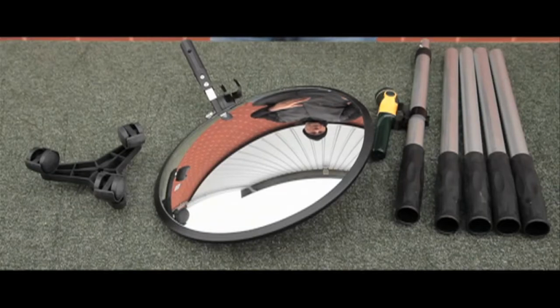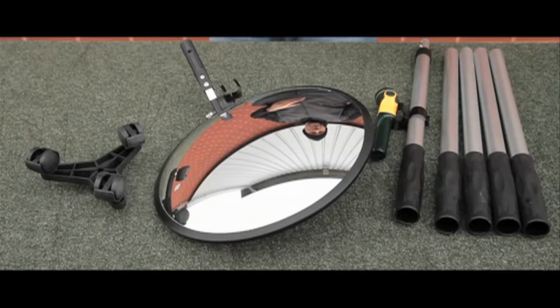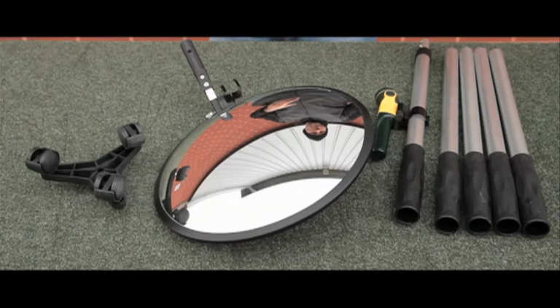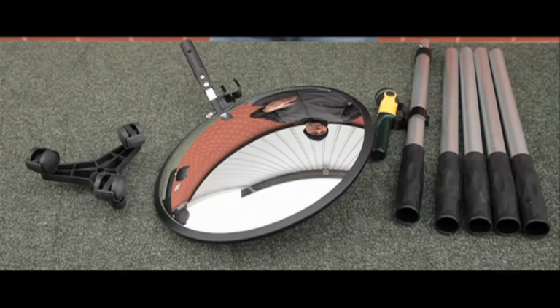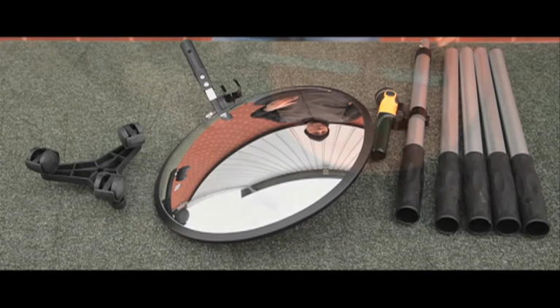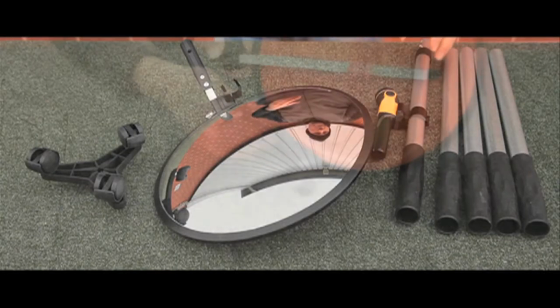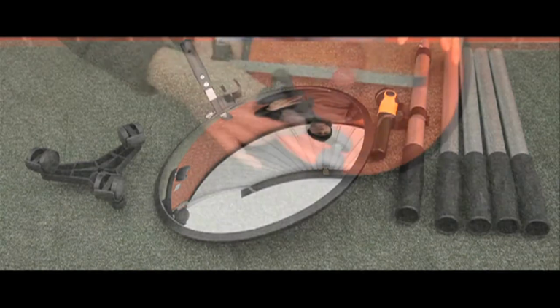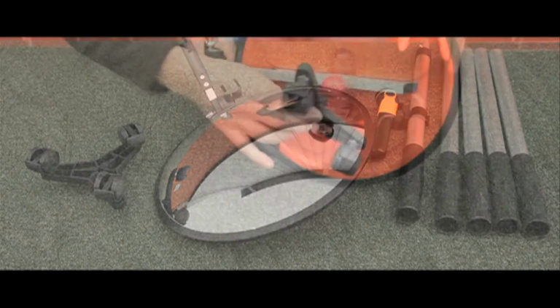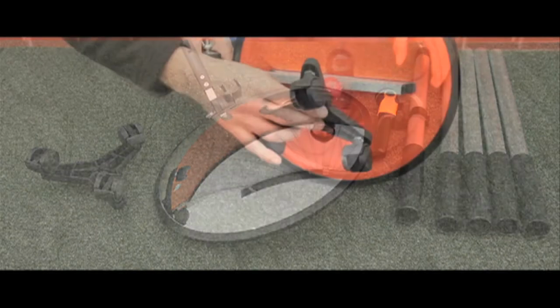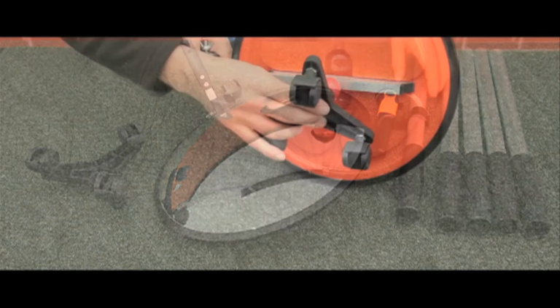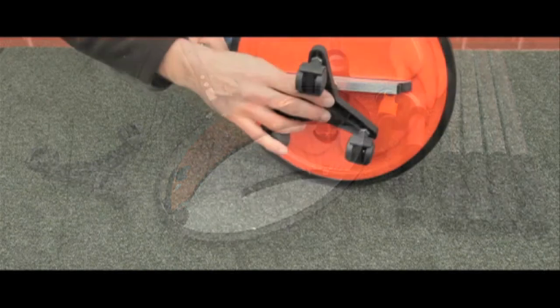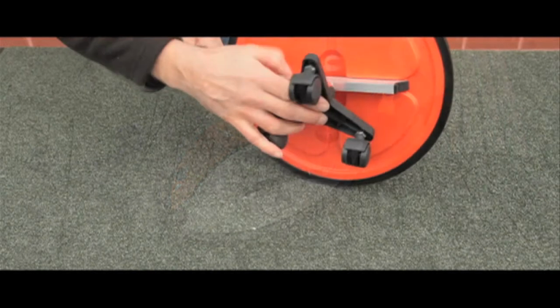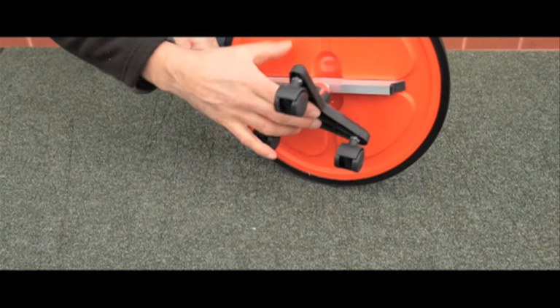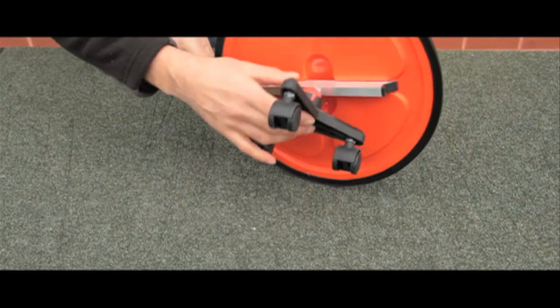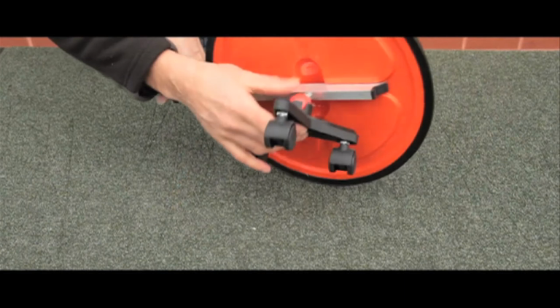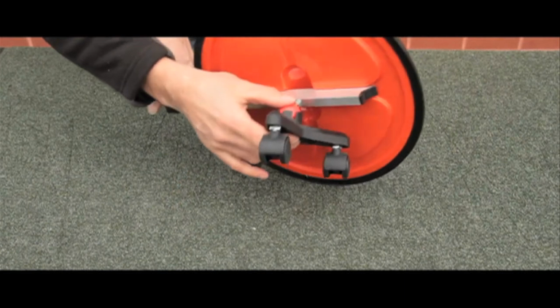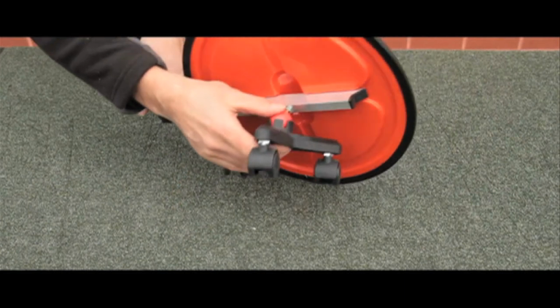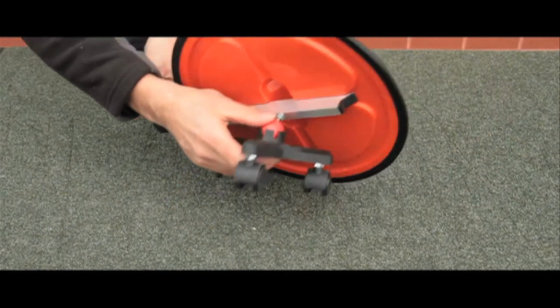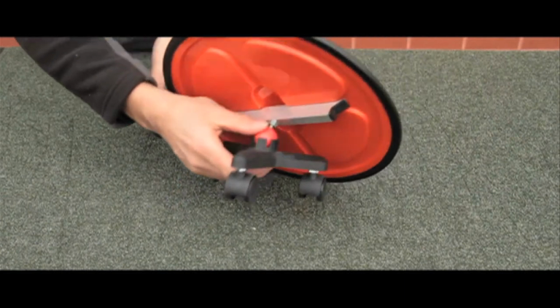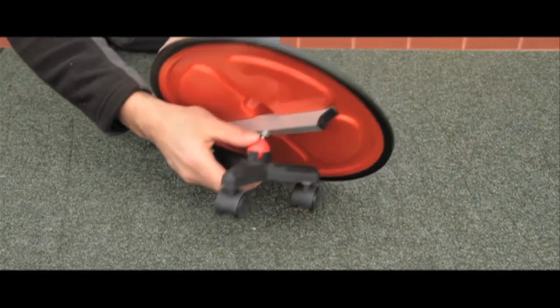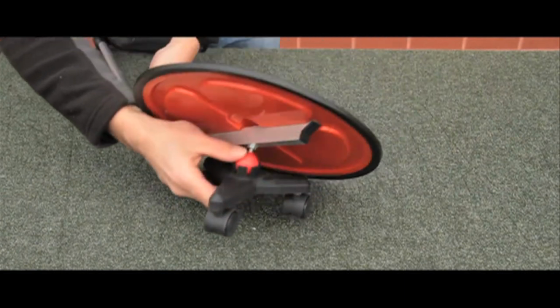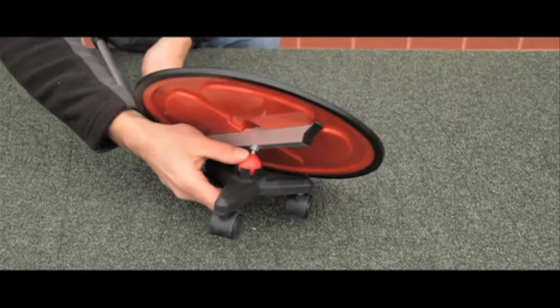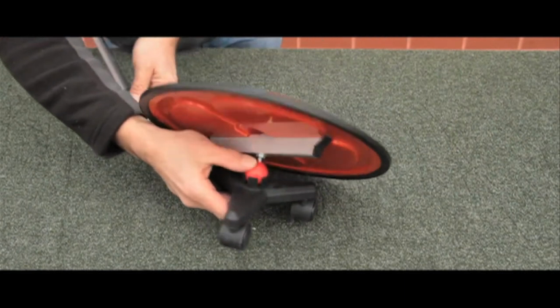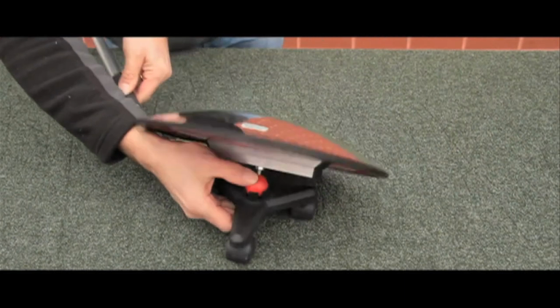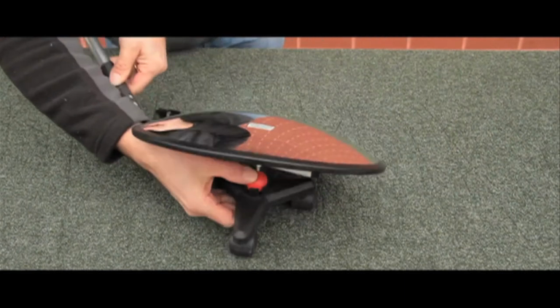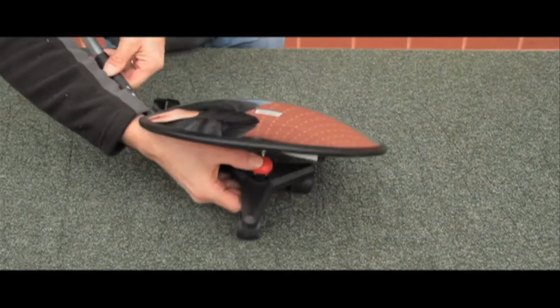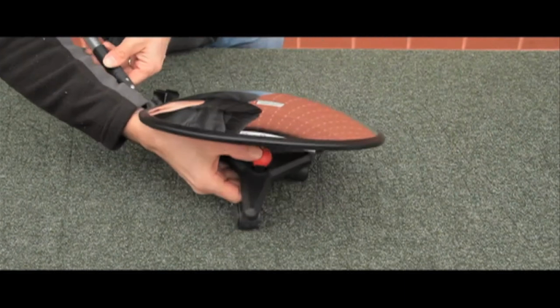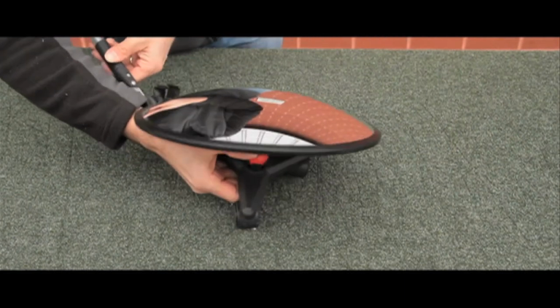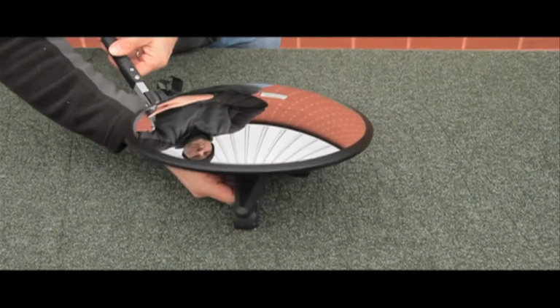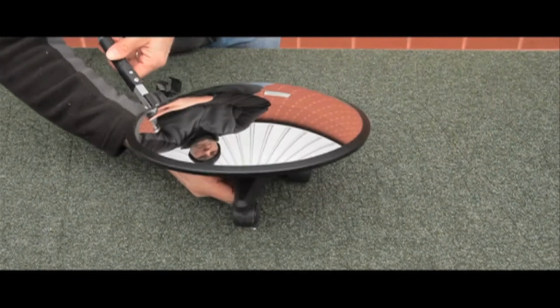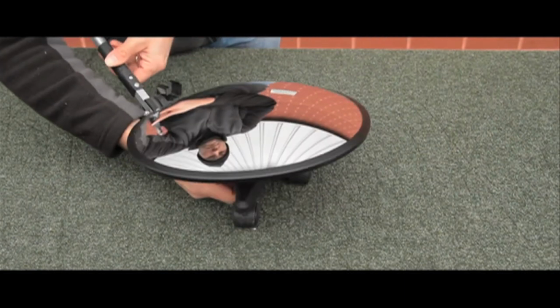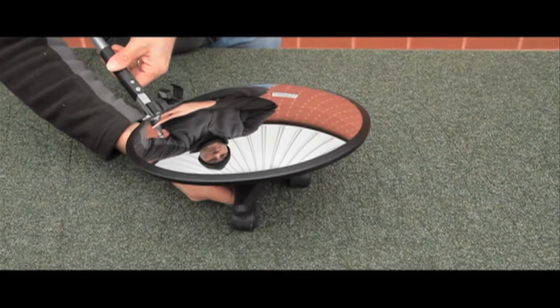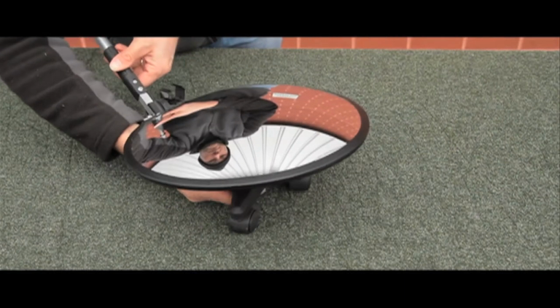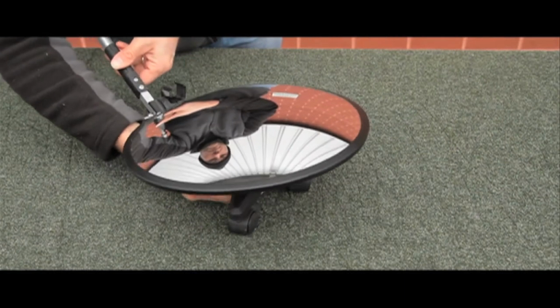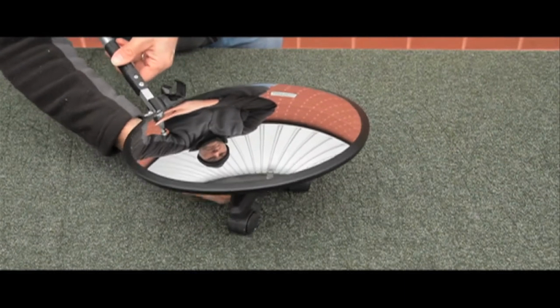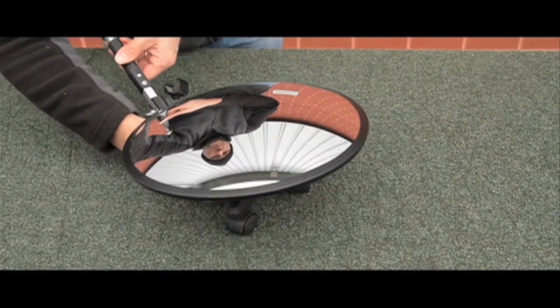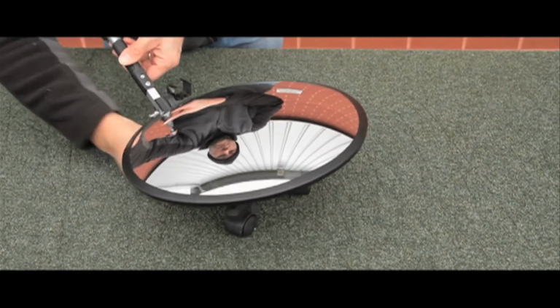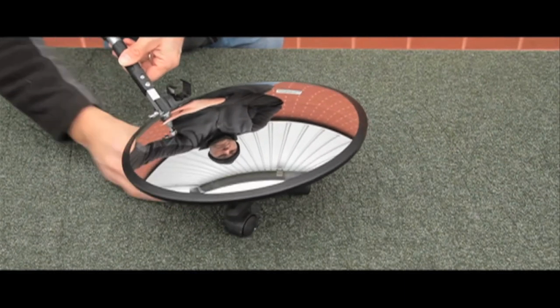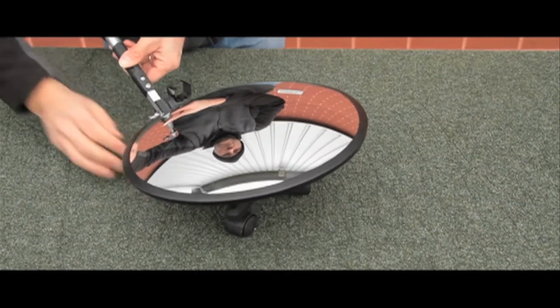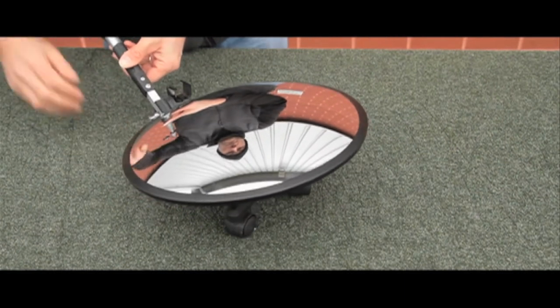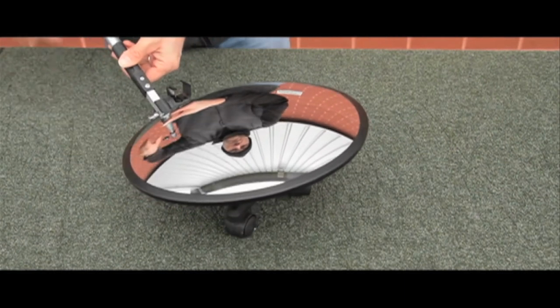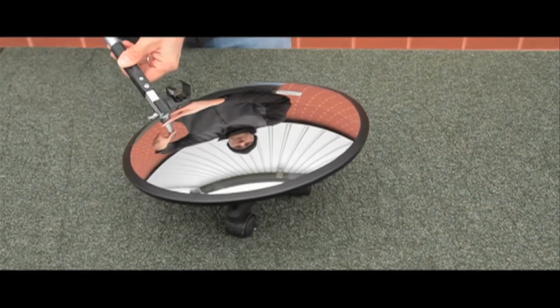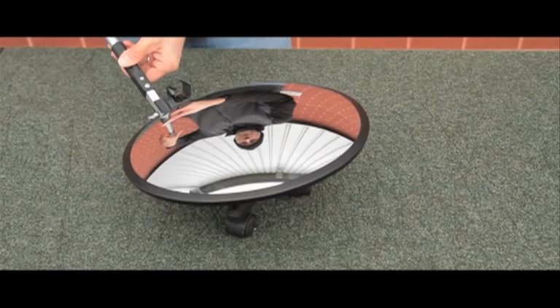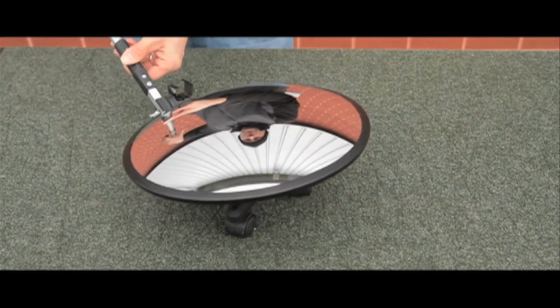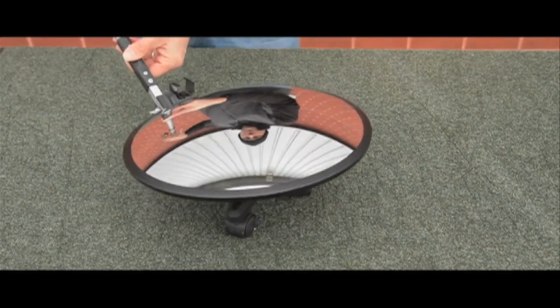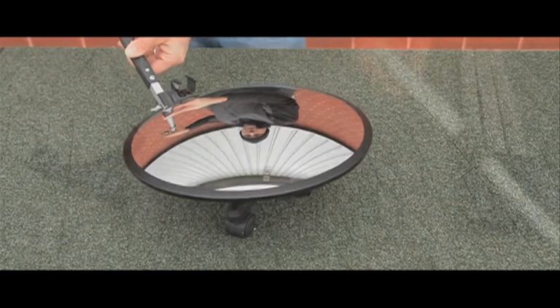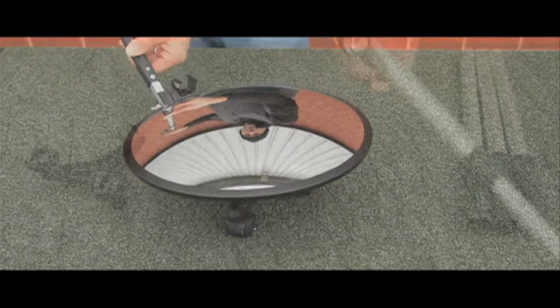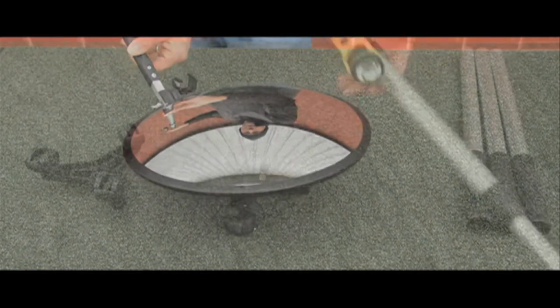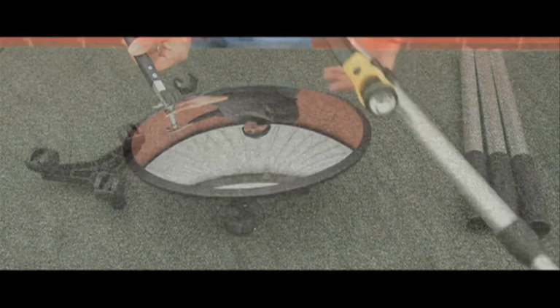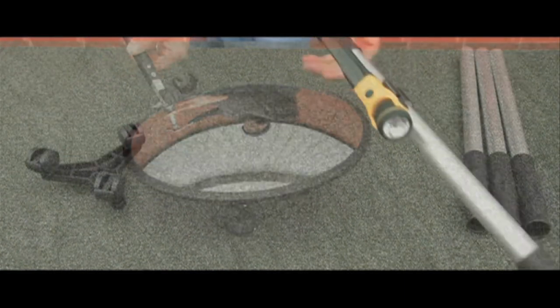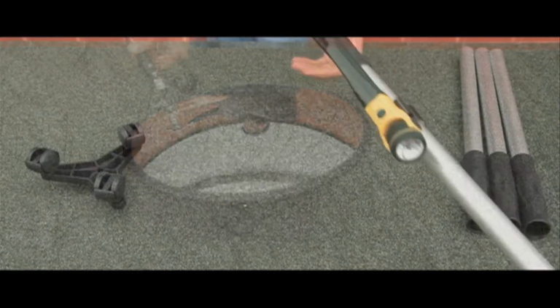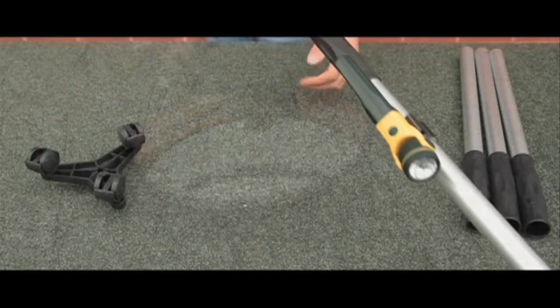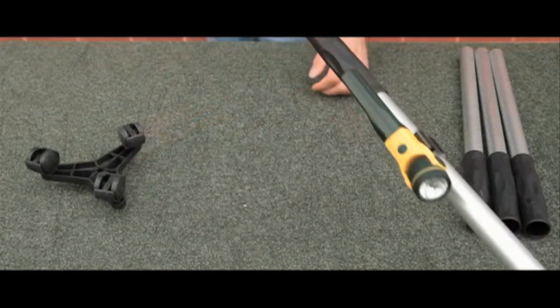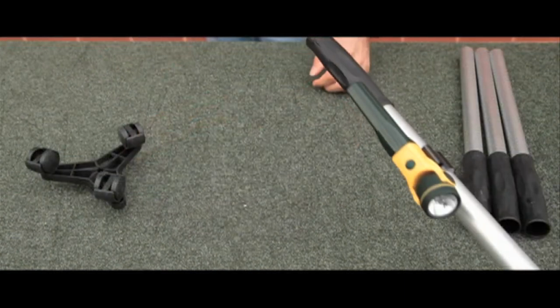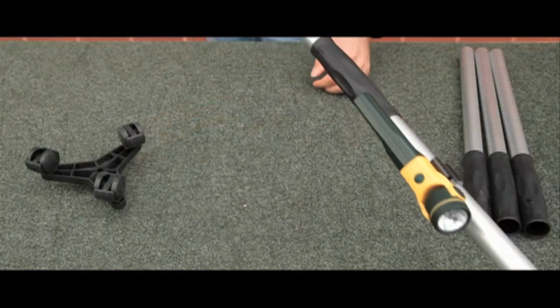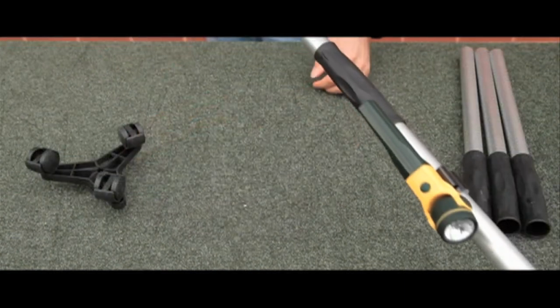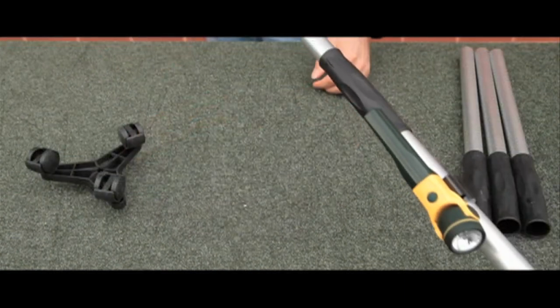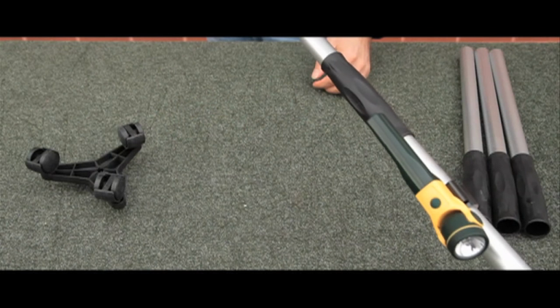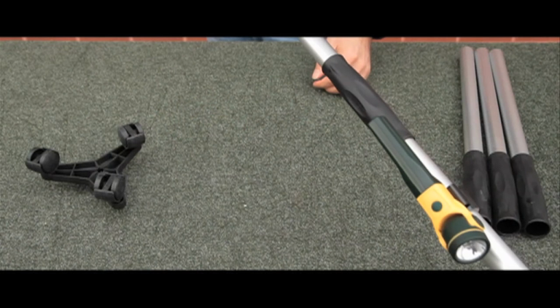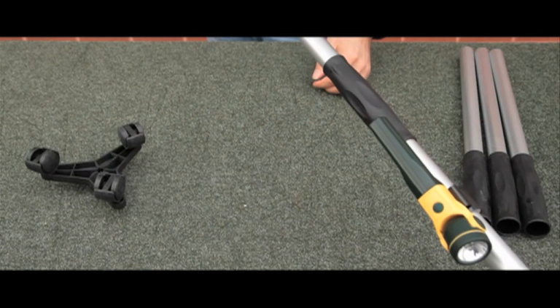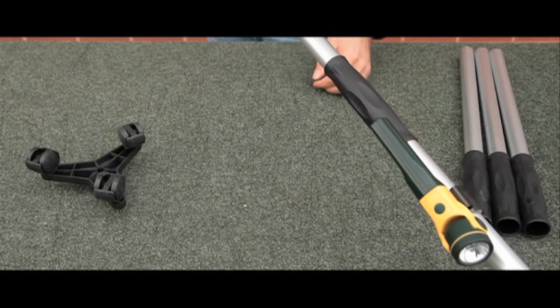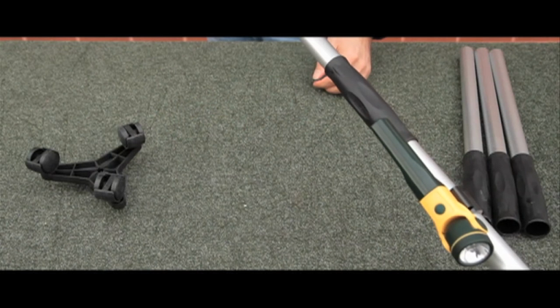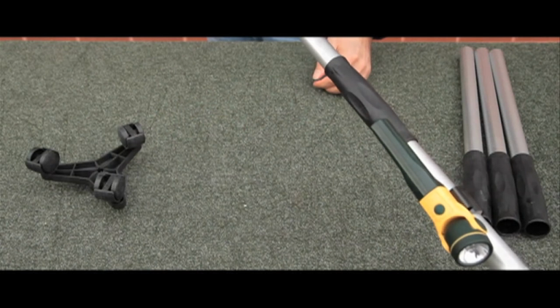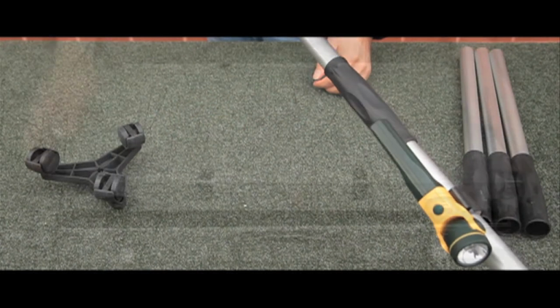This mirror comes with an adjustable swivel, tripod and ball bearing casters, an LED torch and an aluminium carry case.